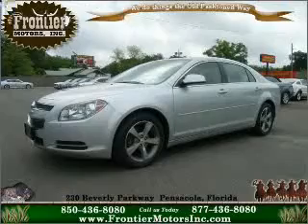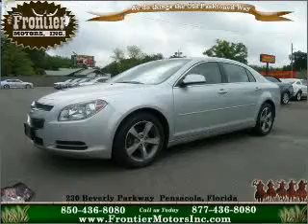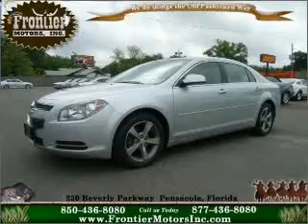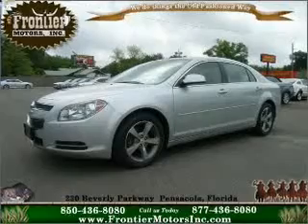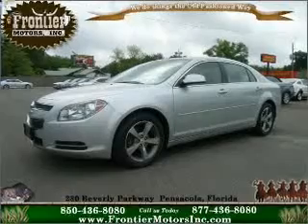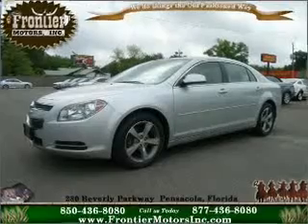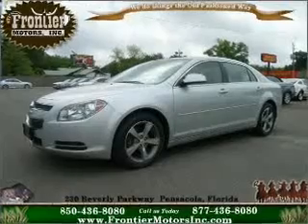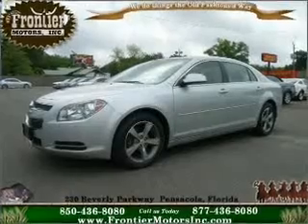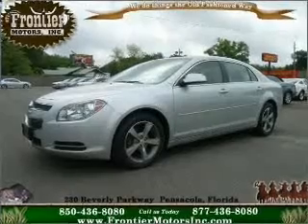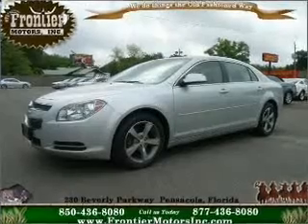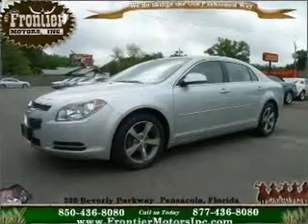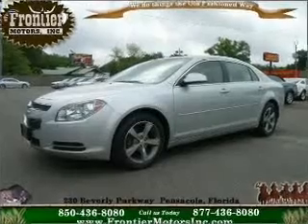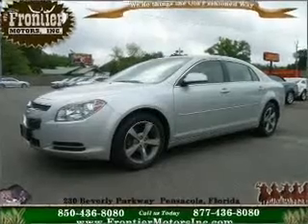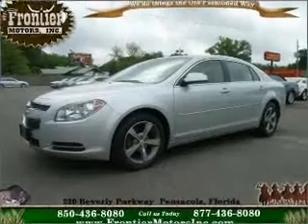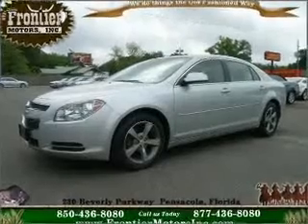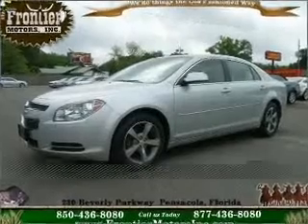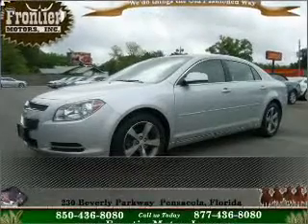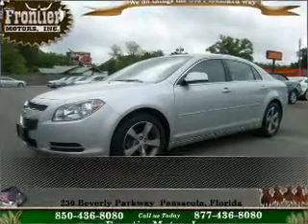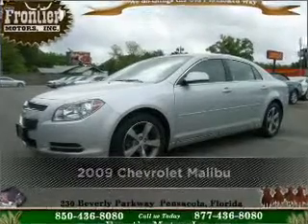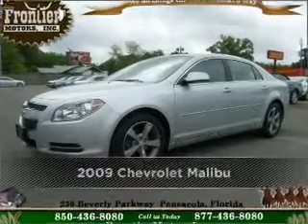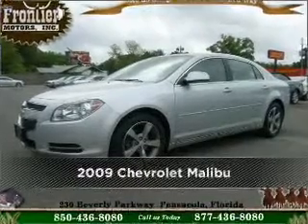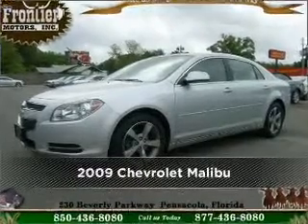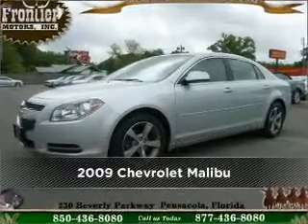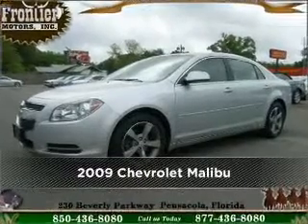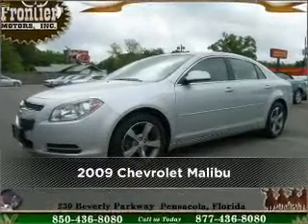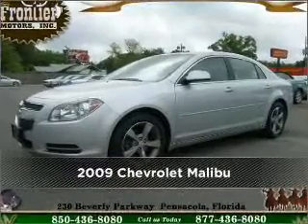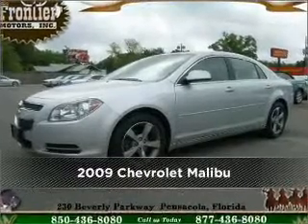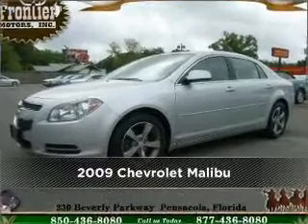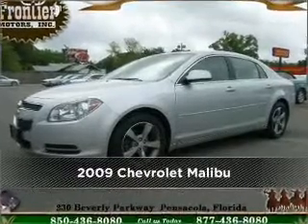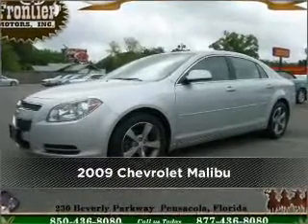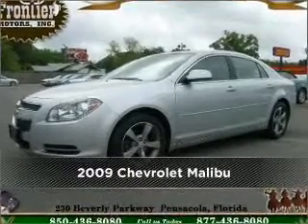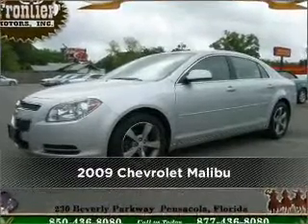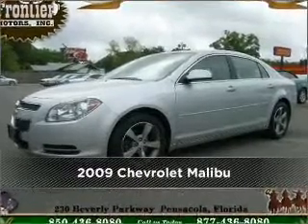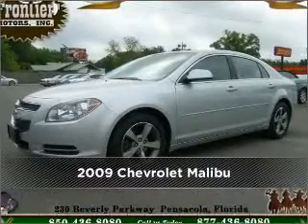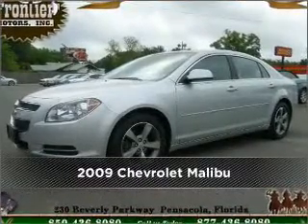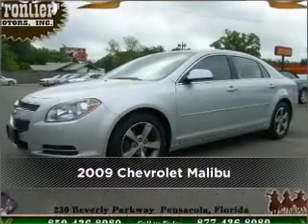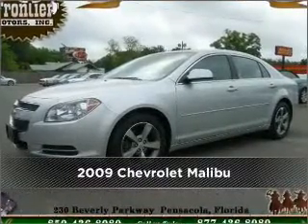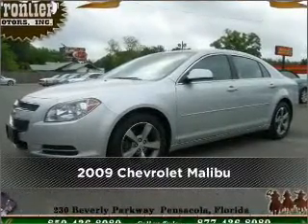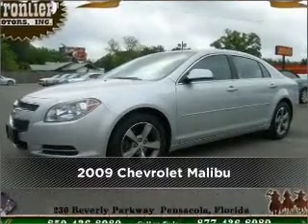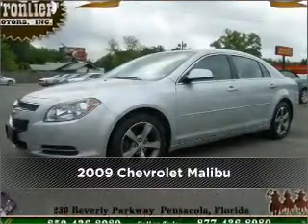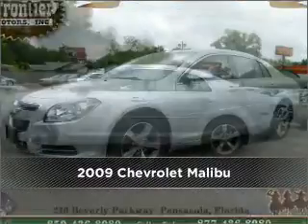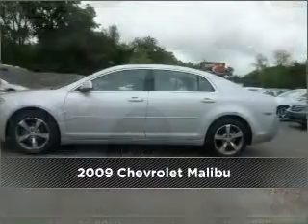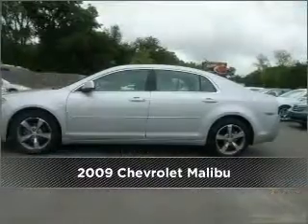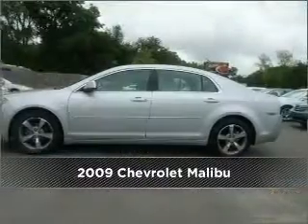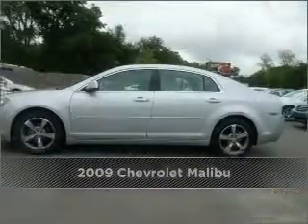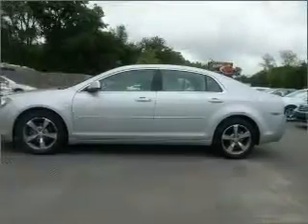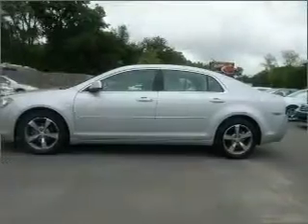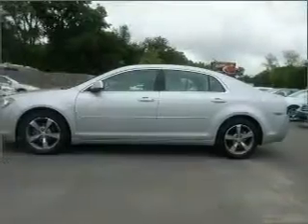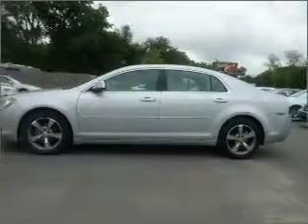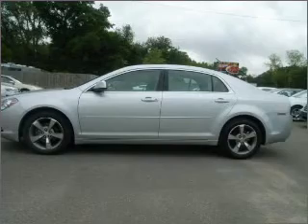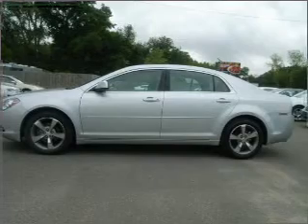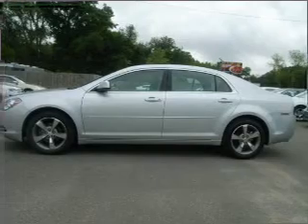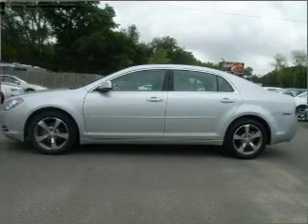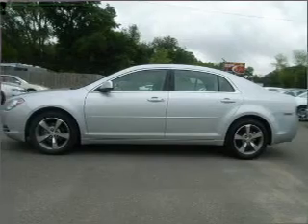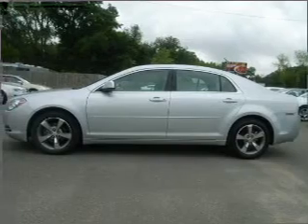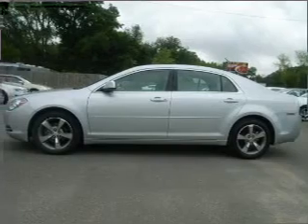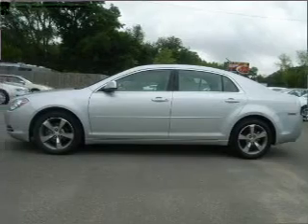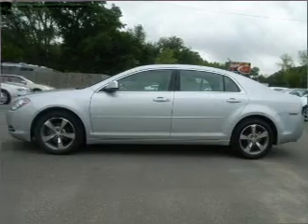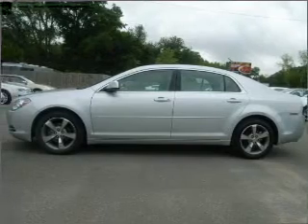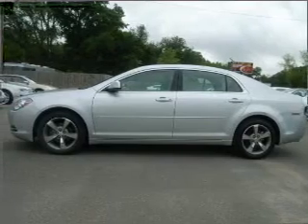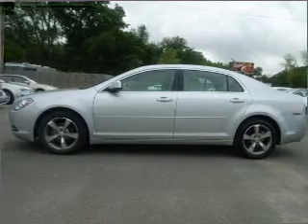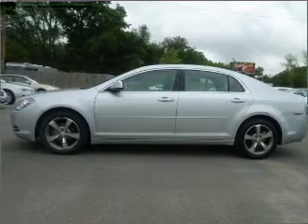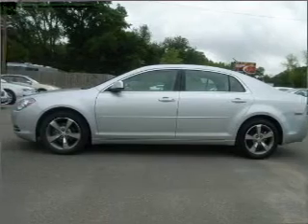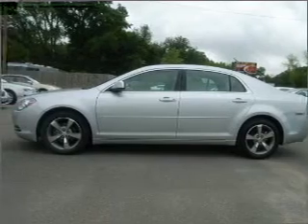Live the dream in this 2009 Chevrolet Malibu. Look no further. The perfect vehicle is here.